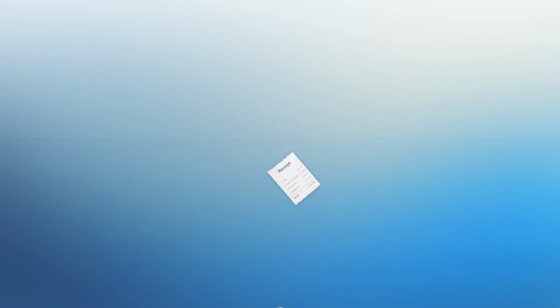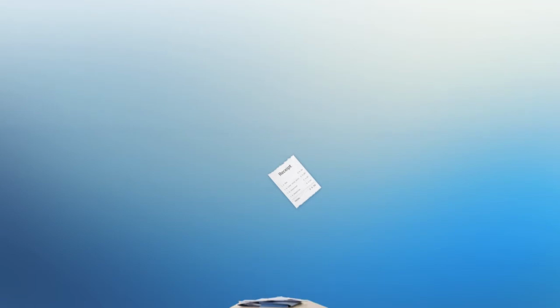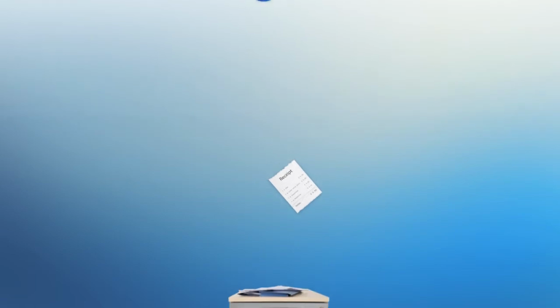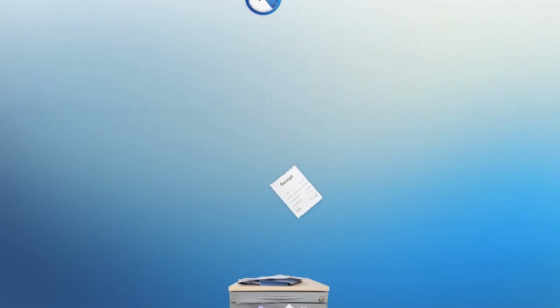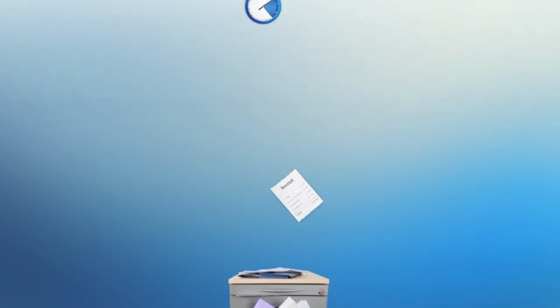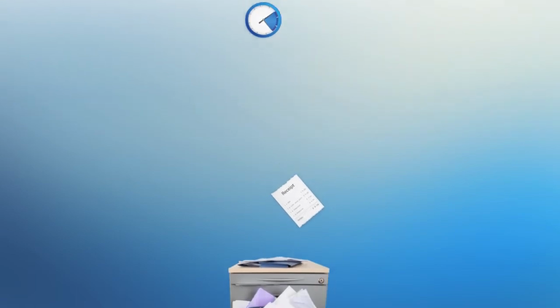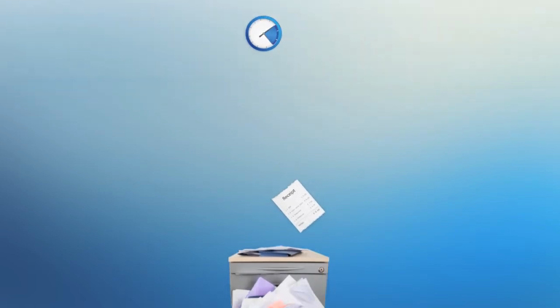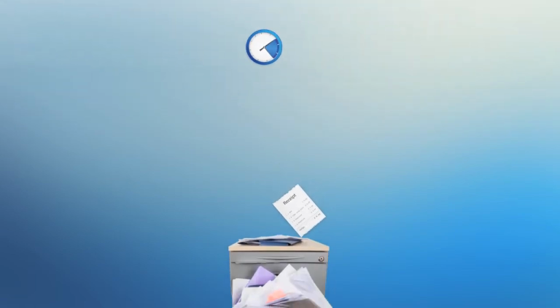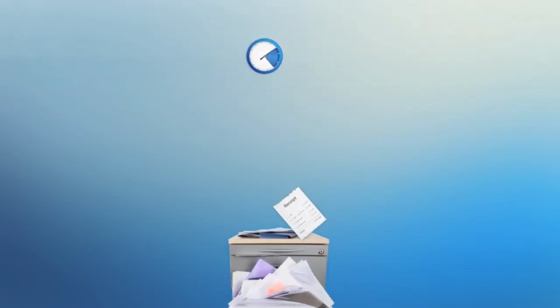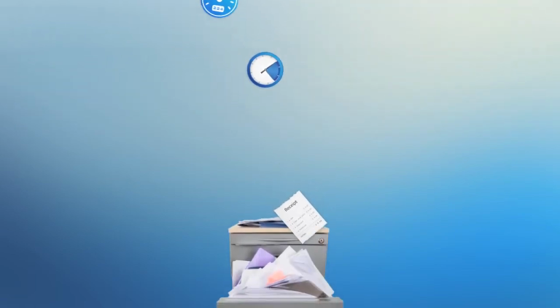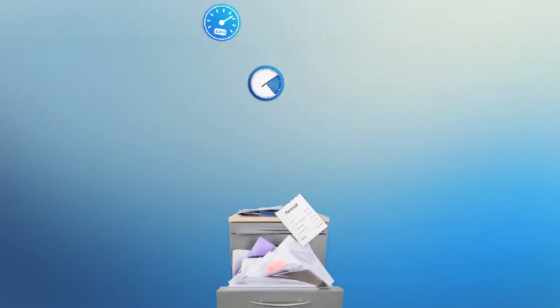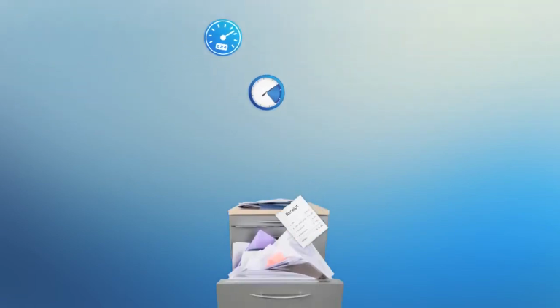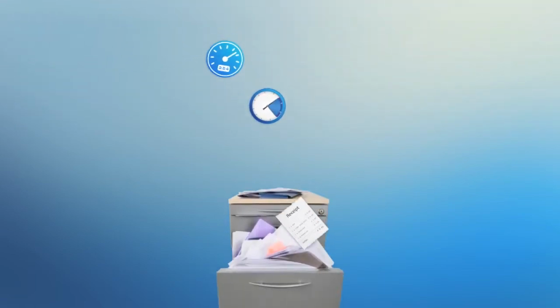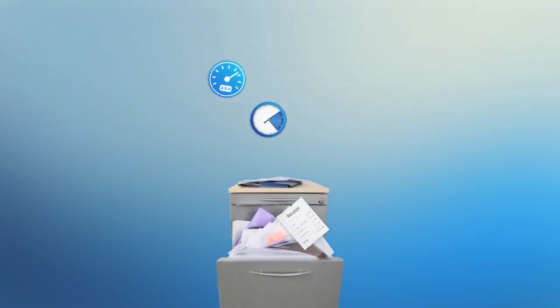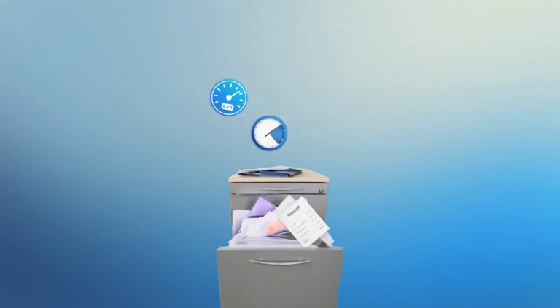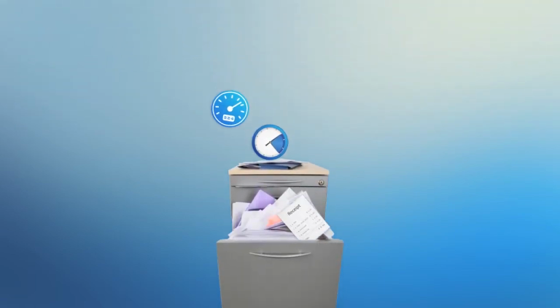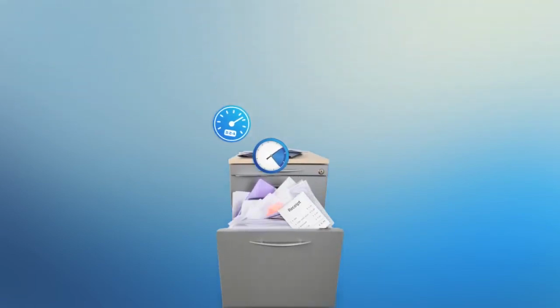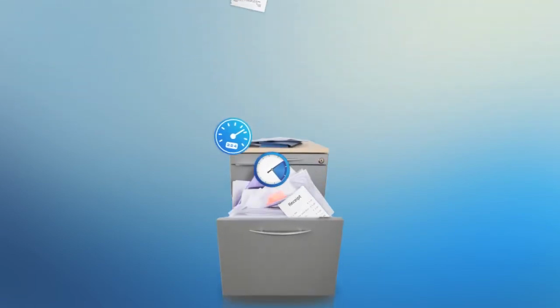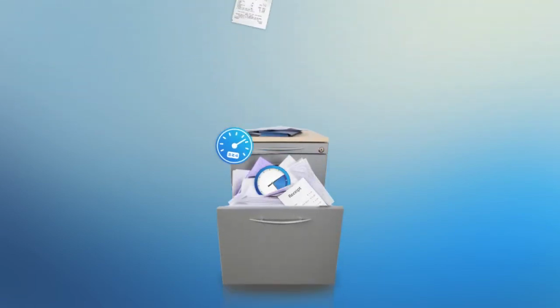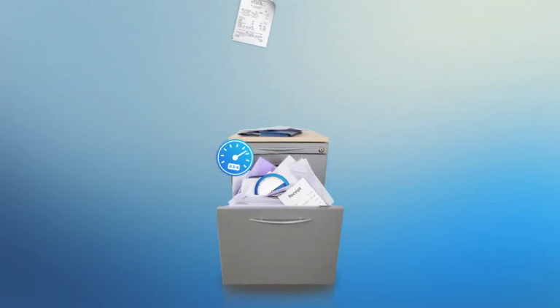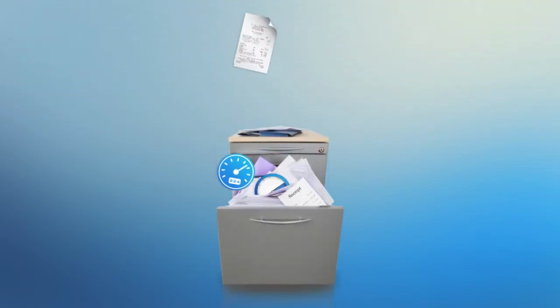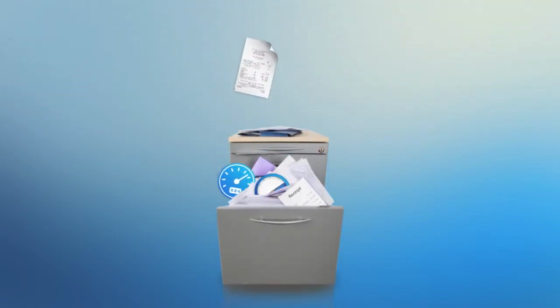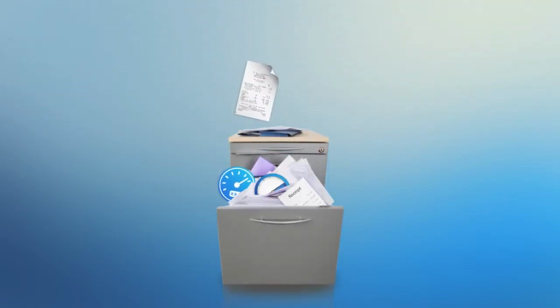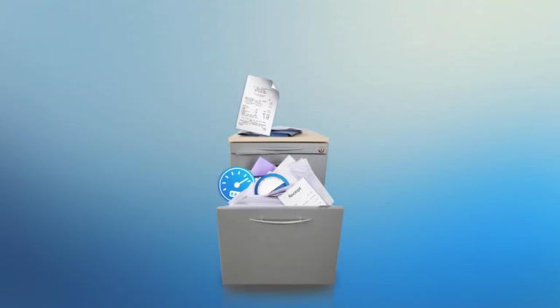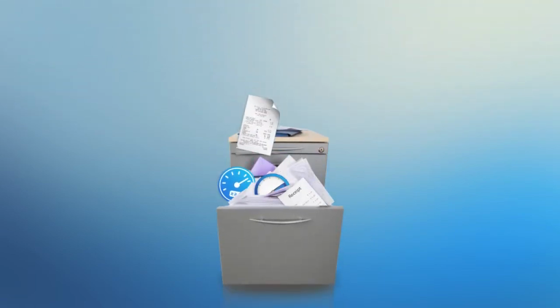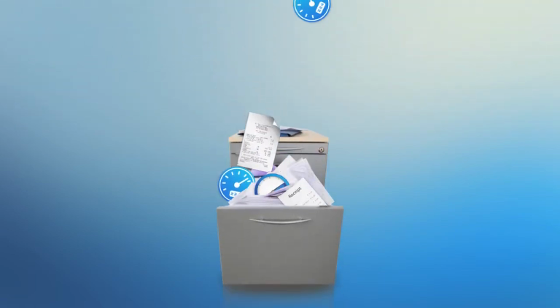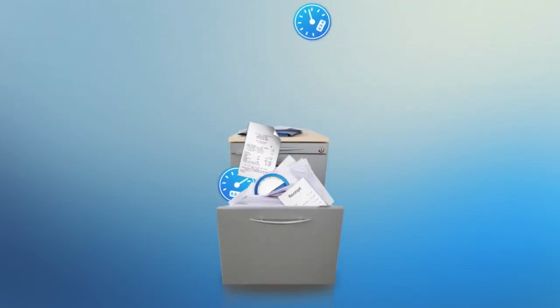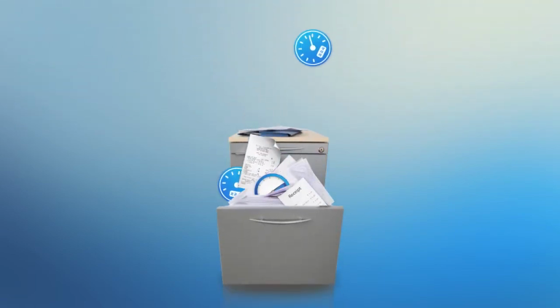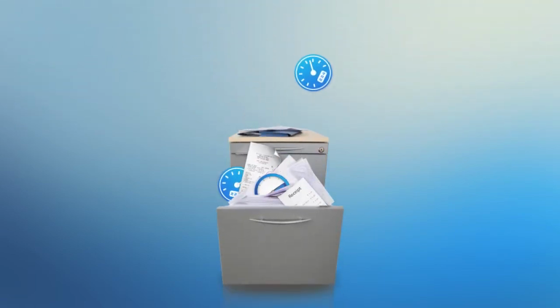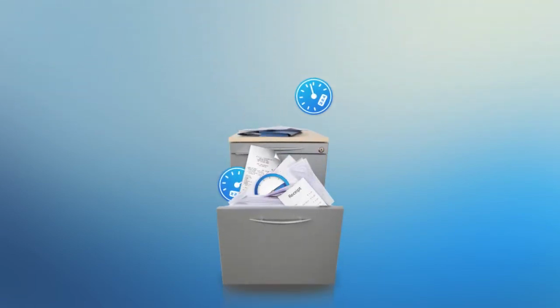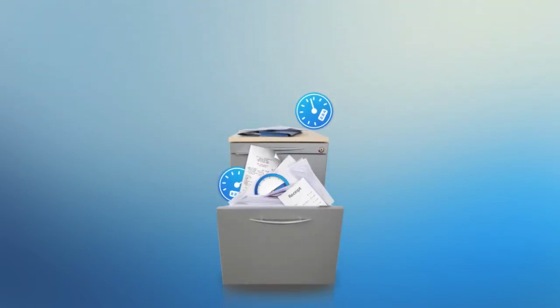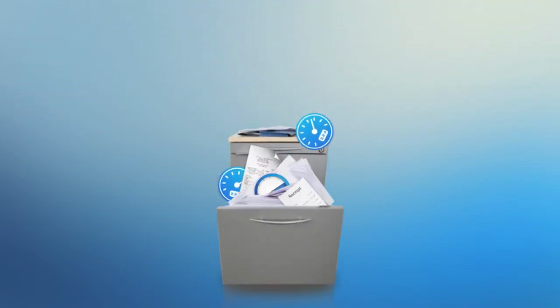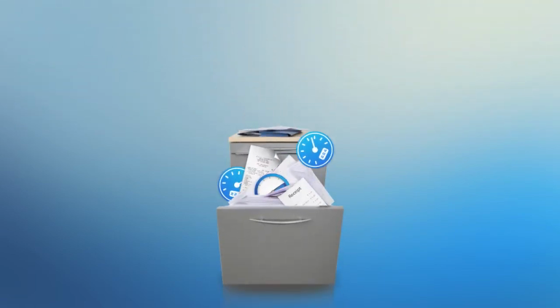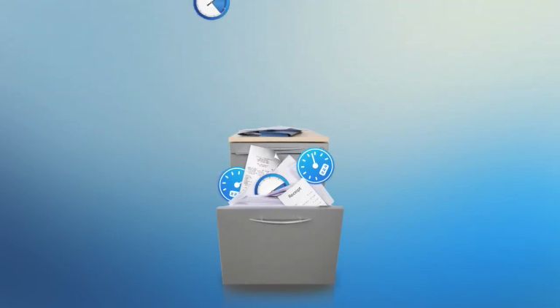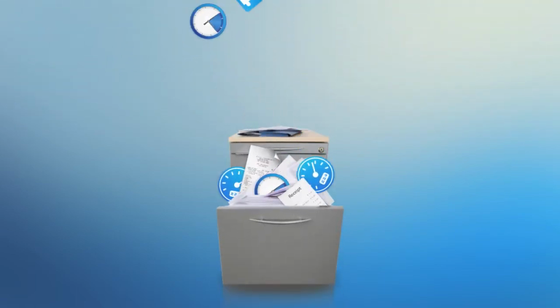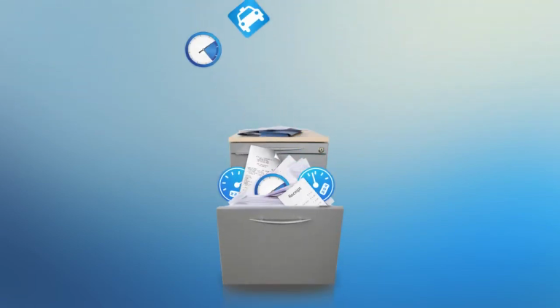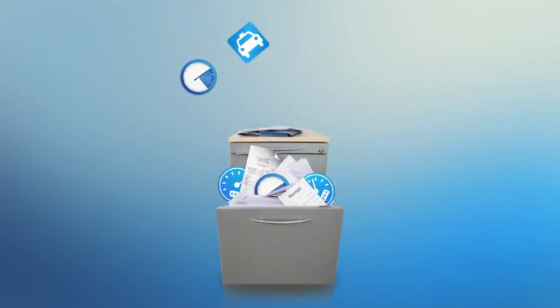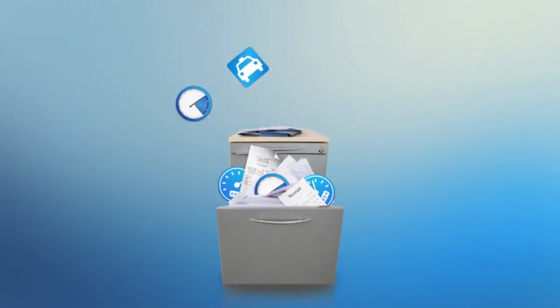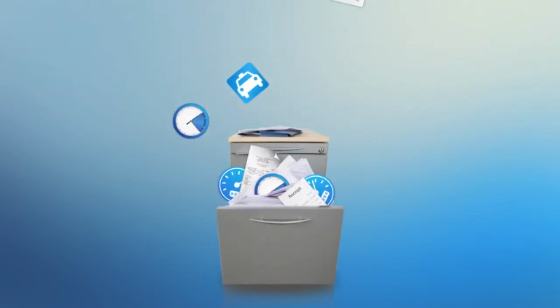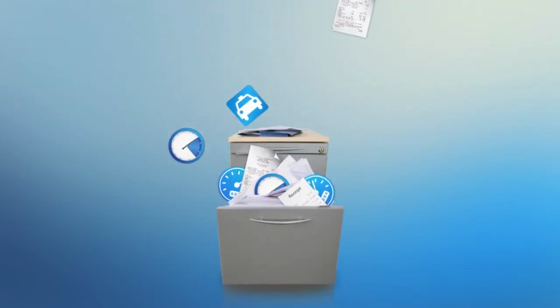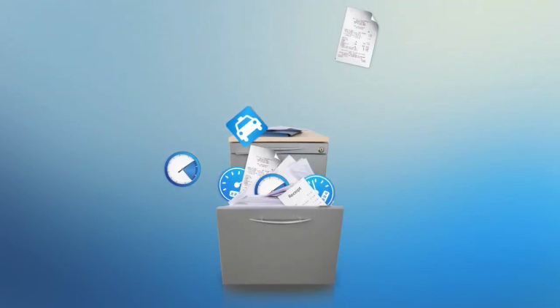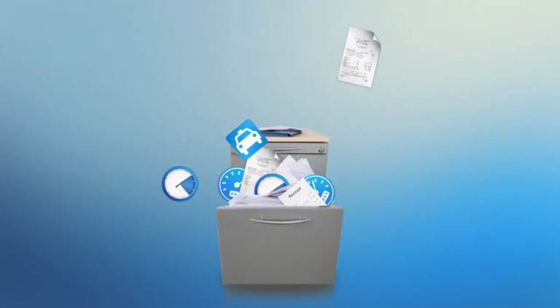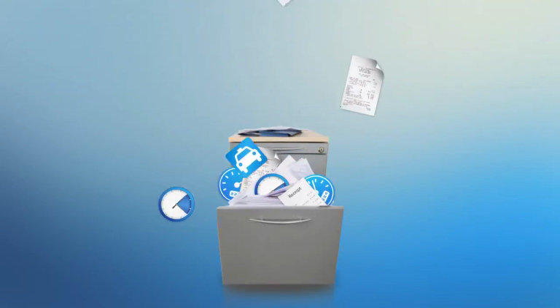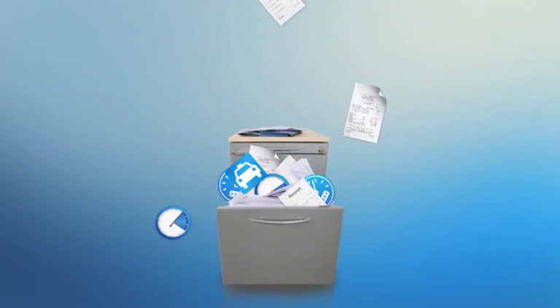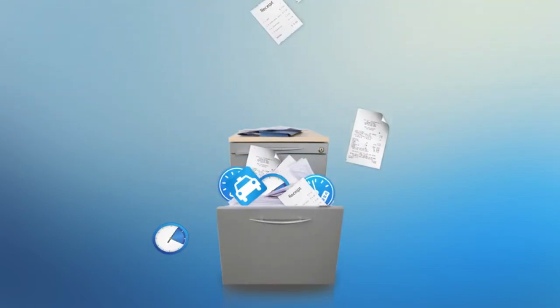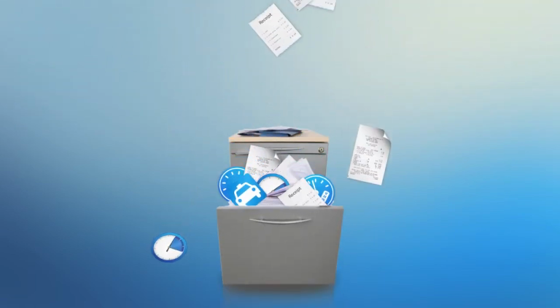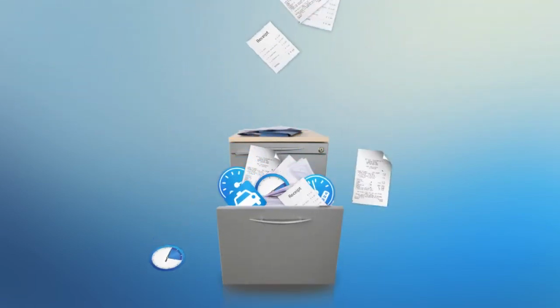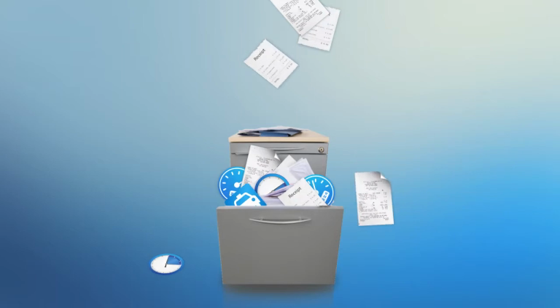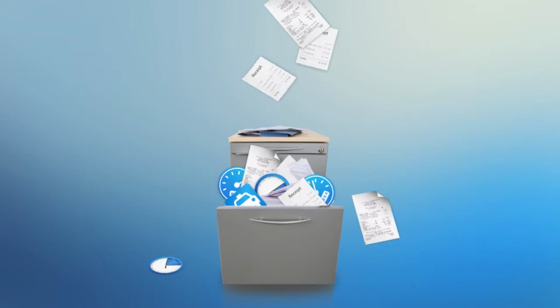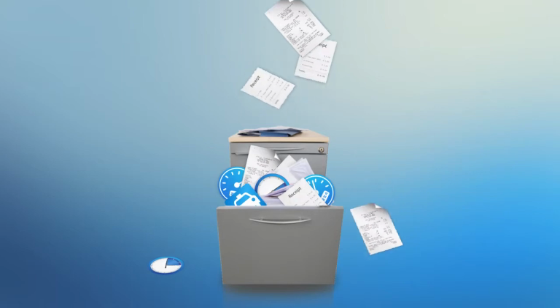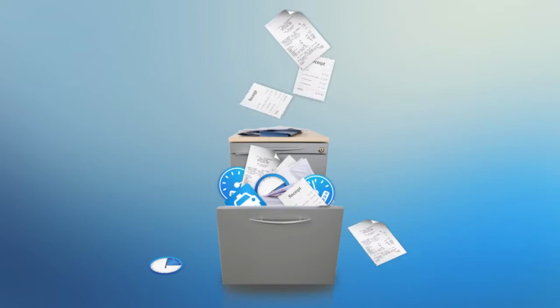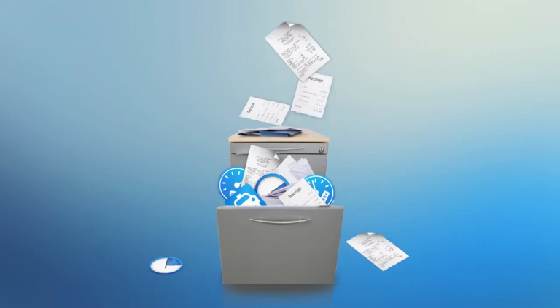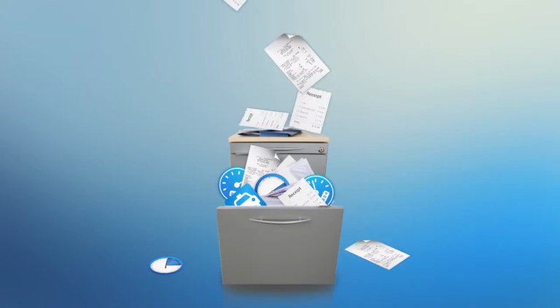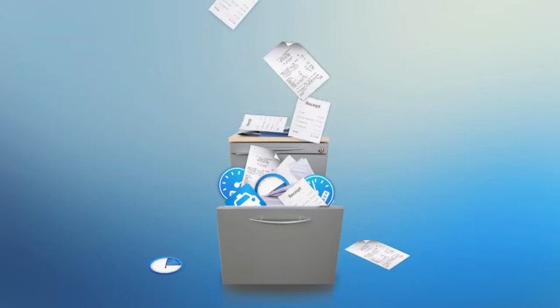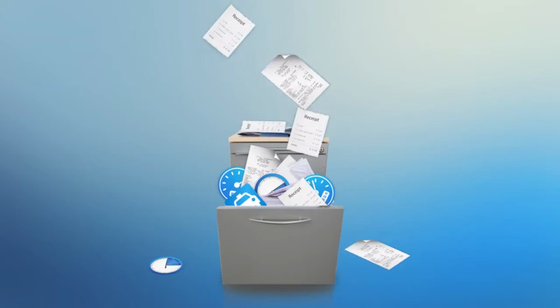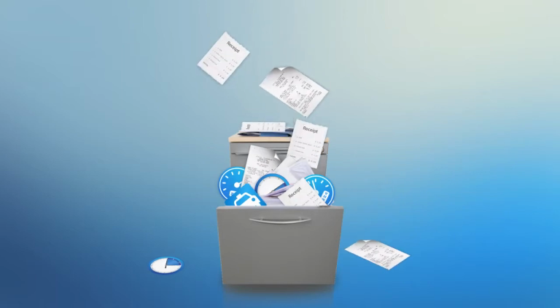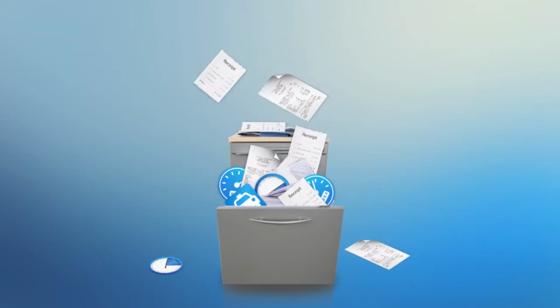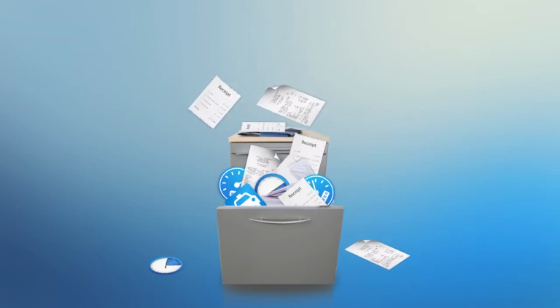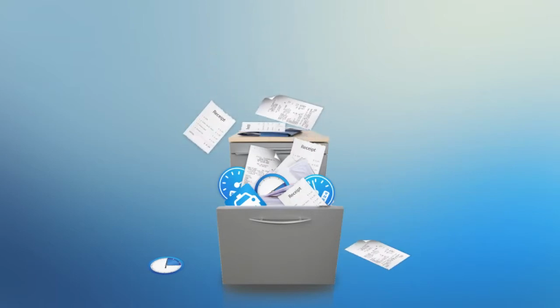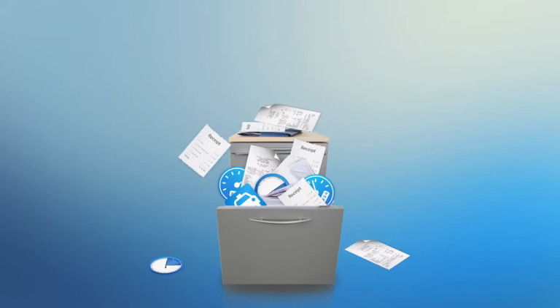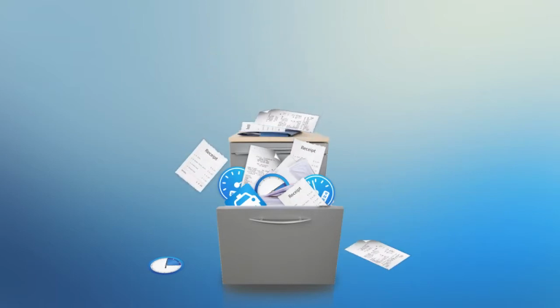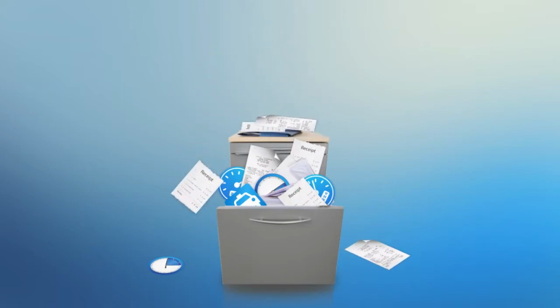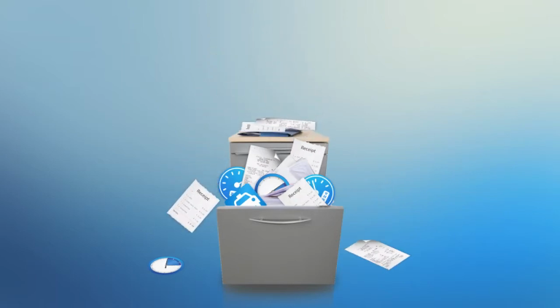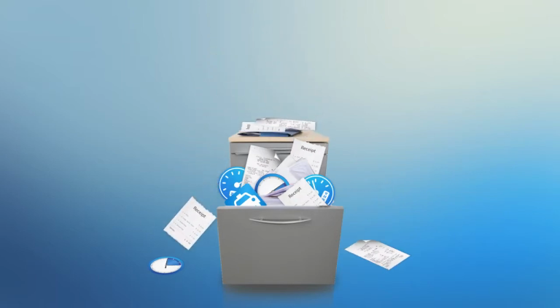Expense reports got you down? Receipts piling up? Filing cabinets overstuffed with spreadsheets and receipts?